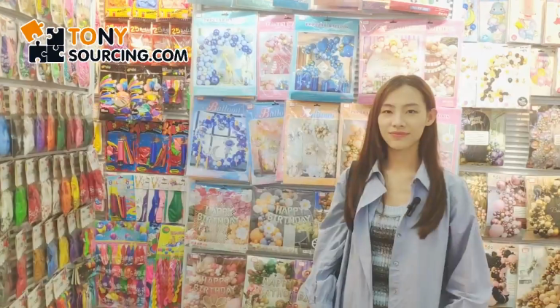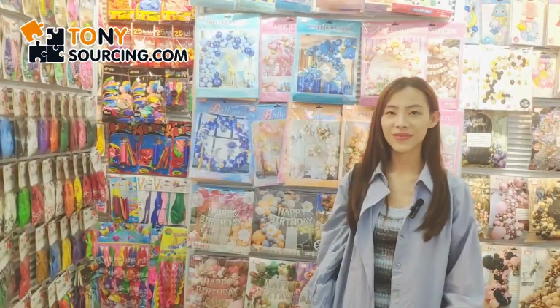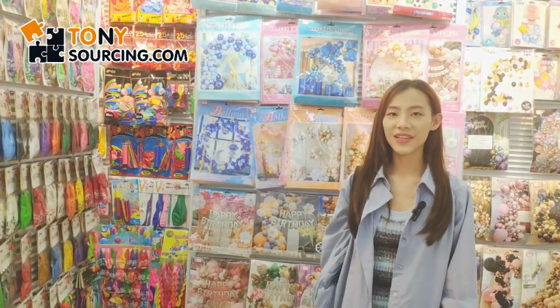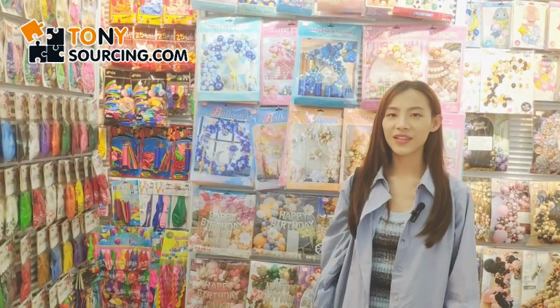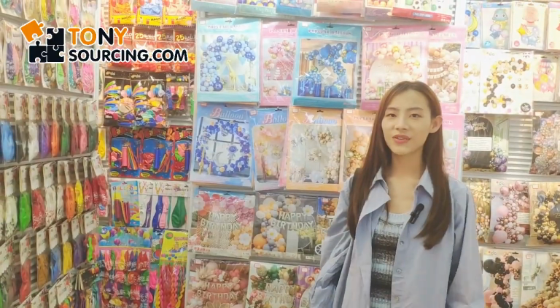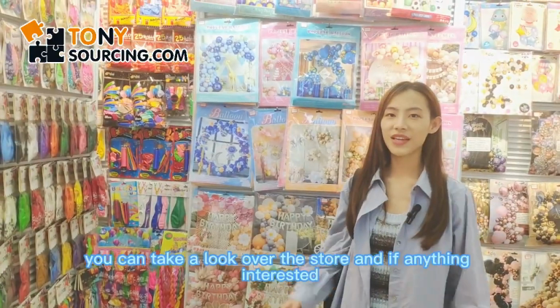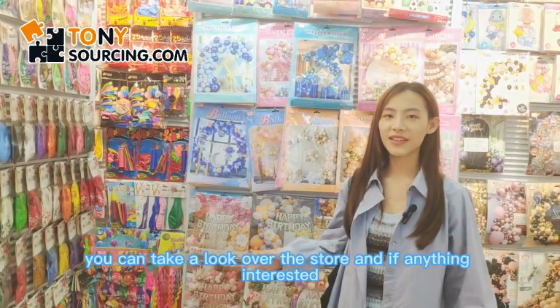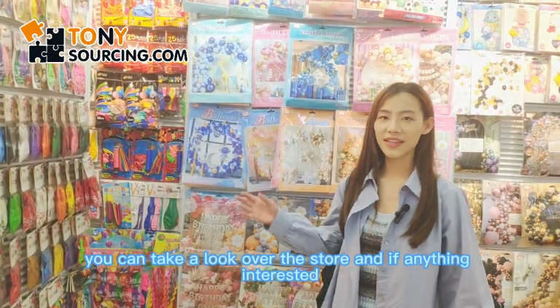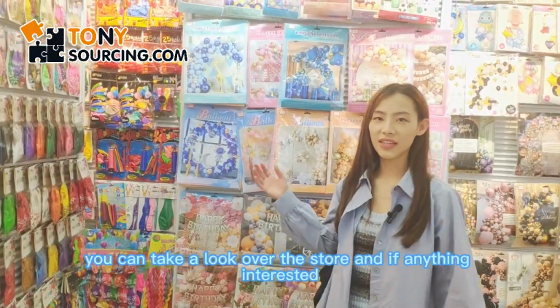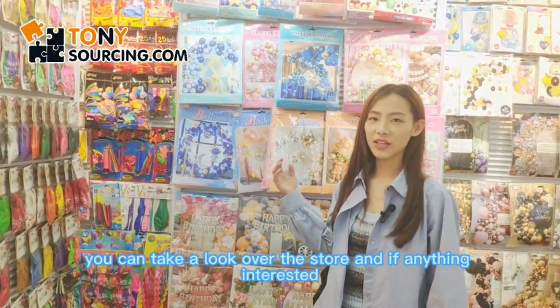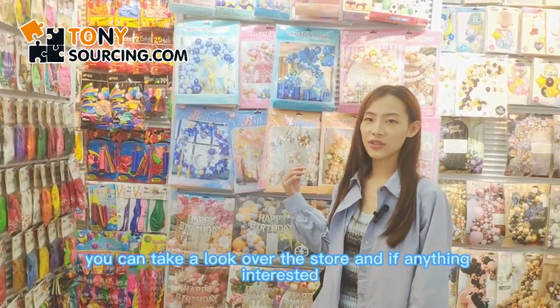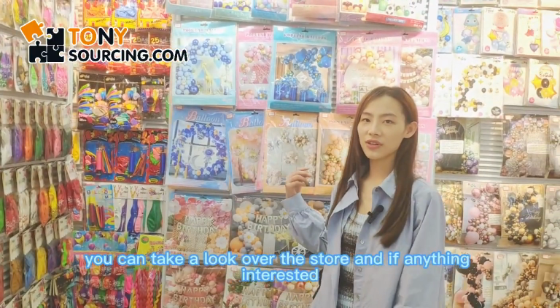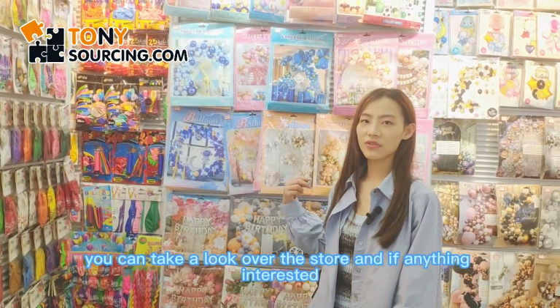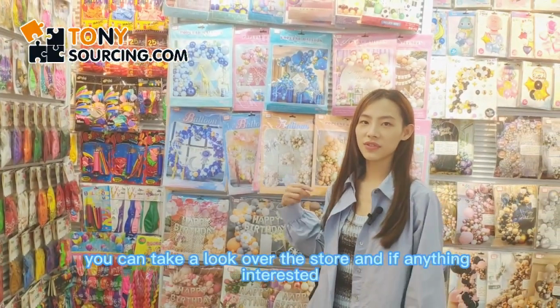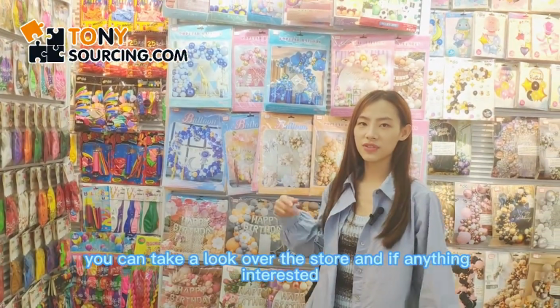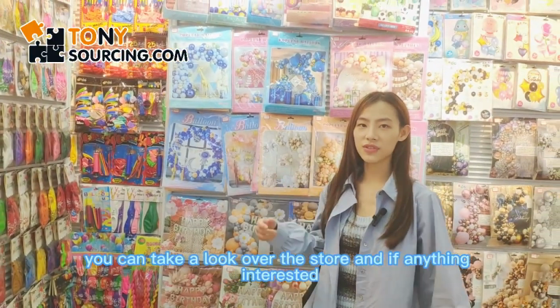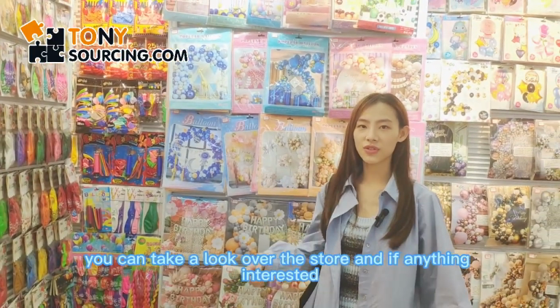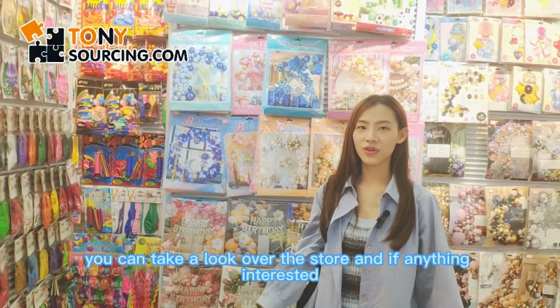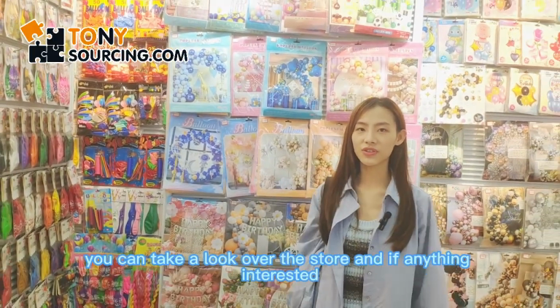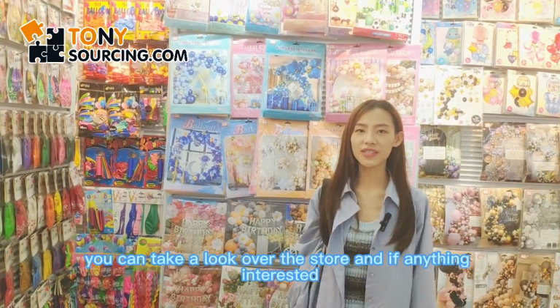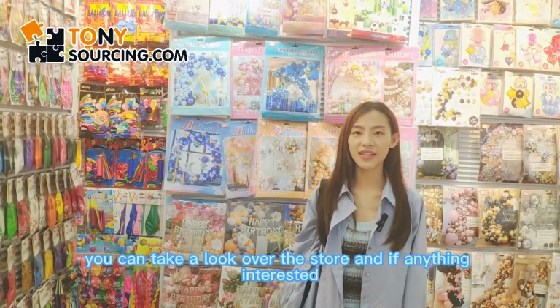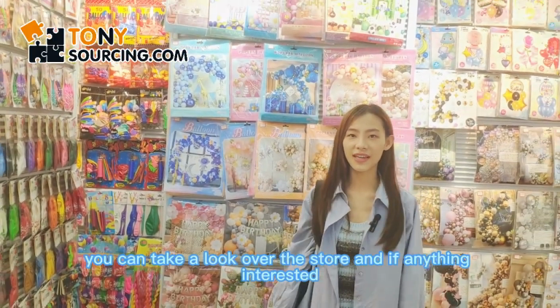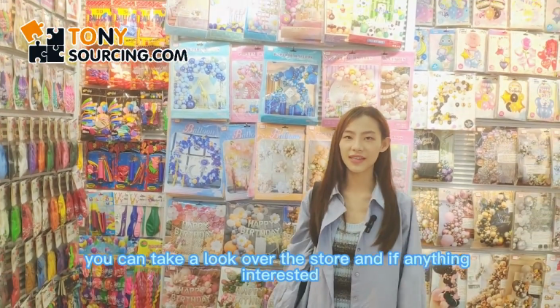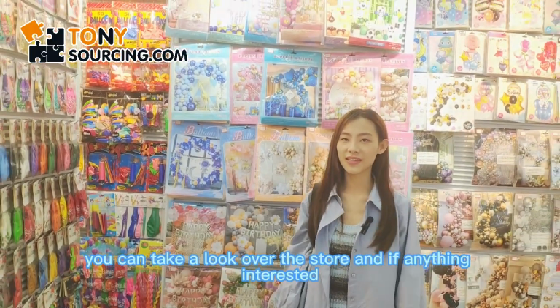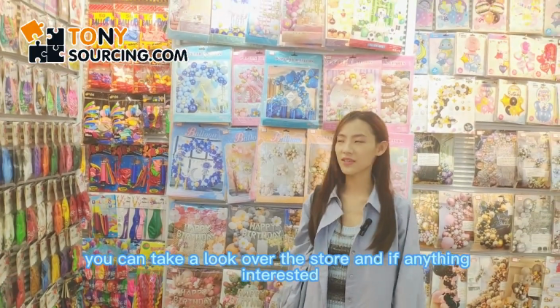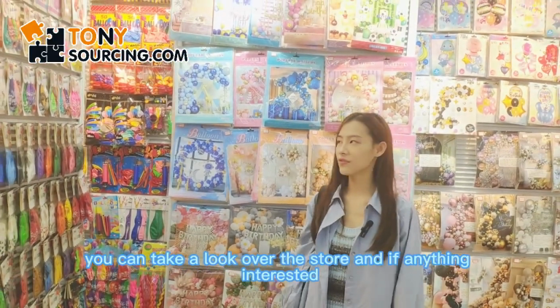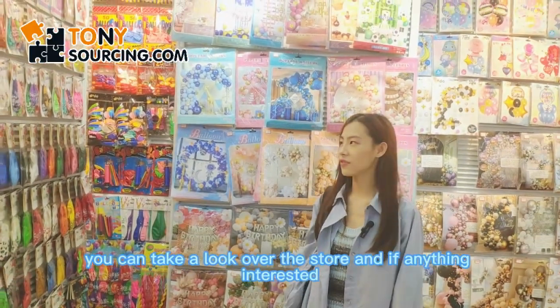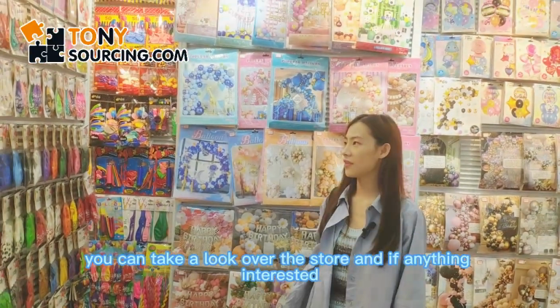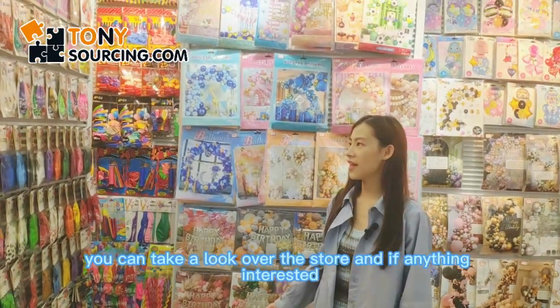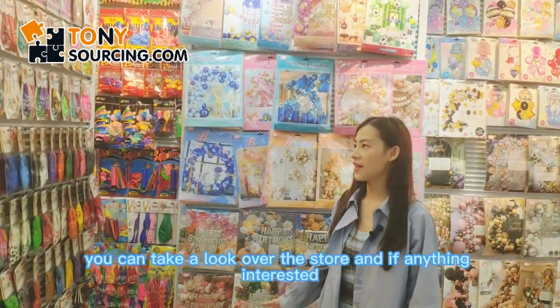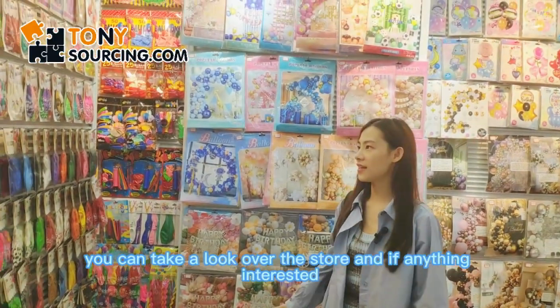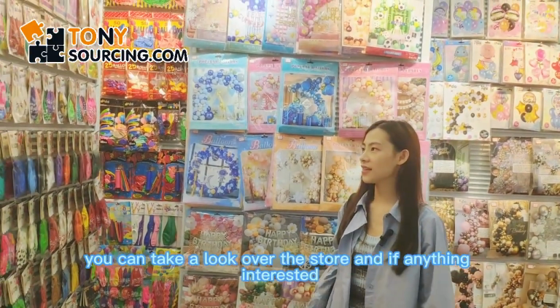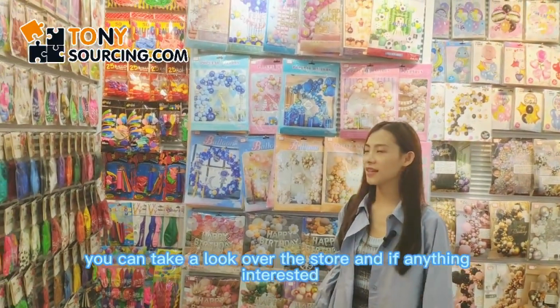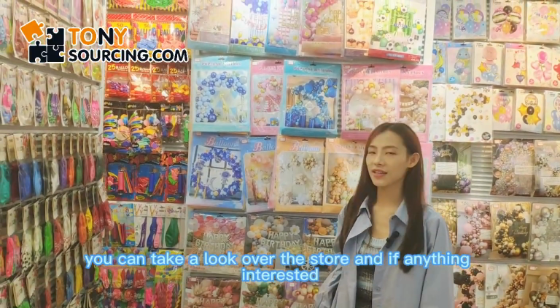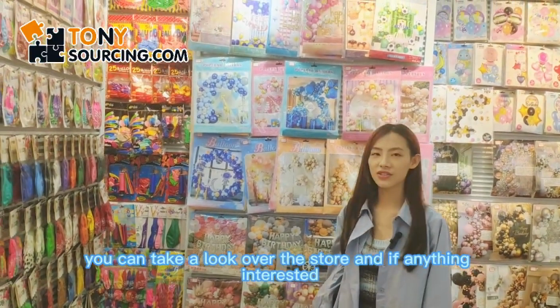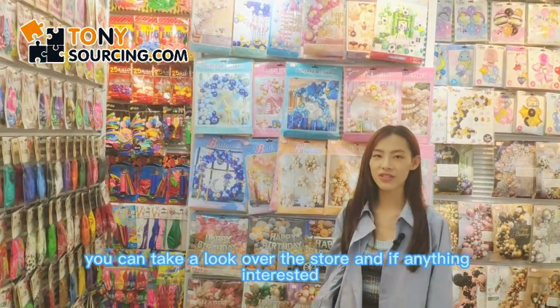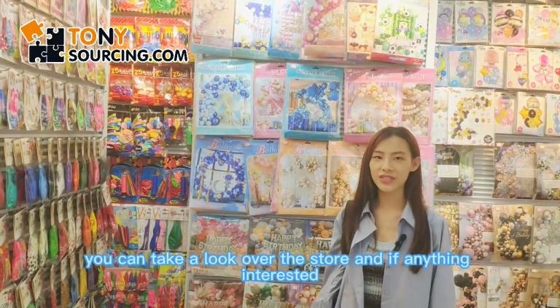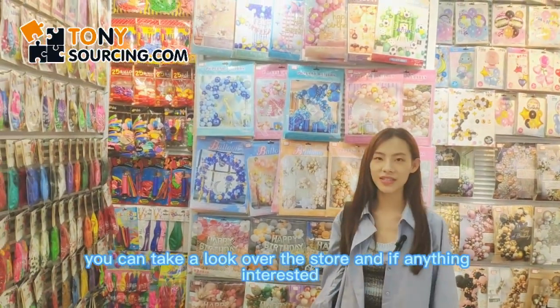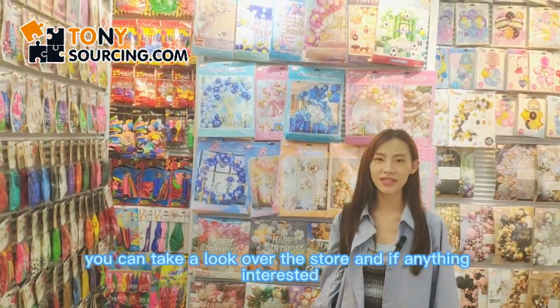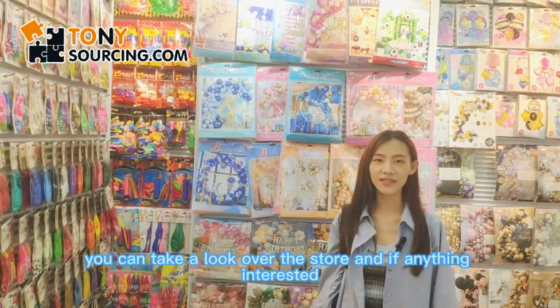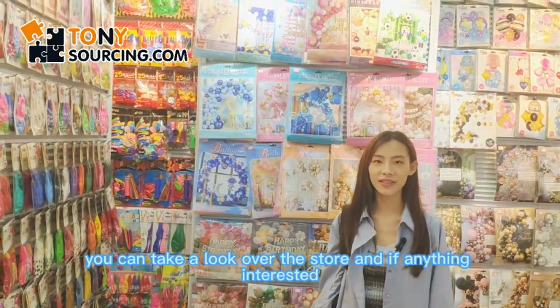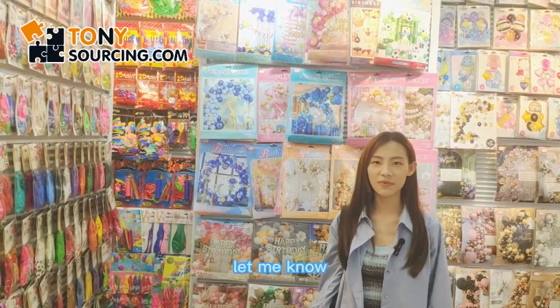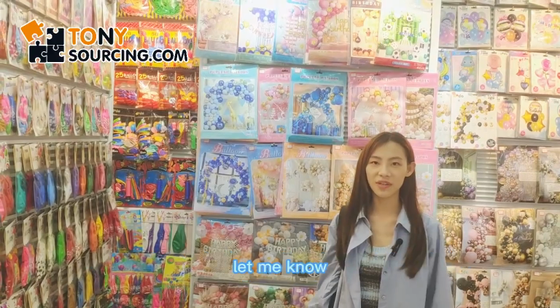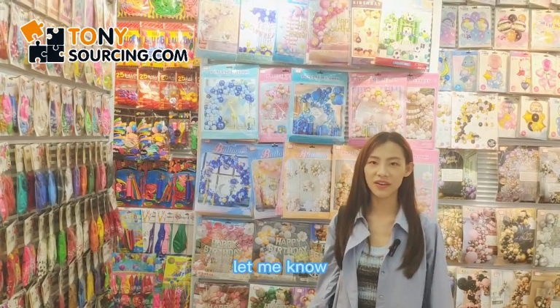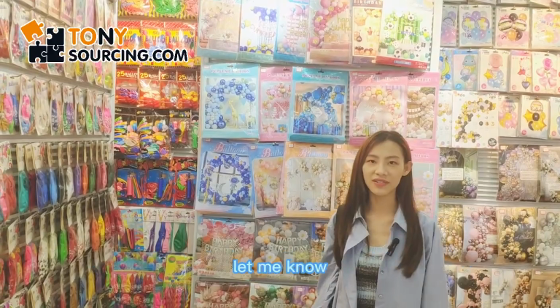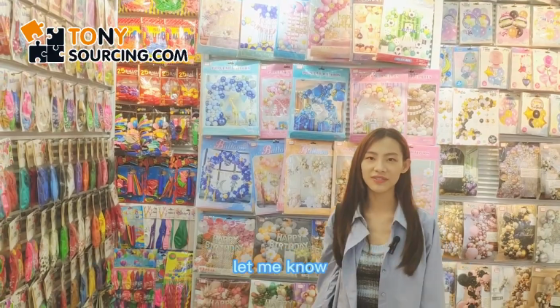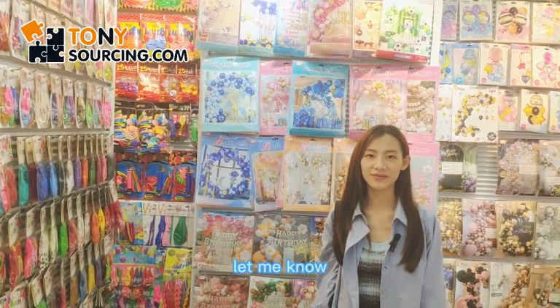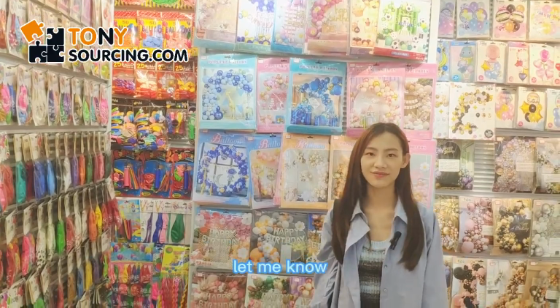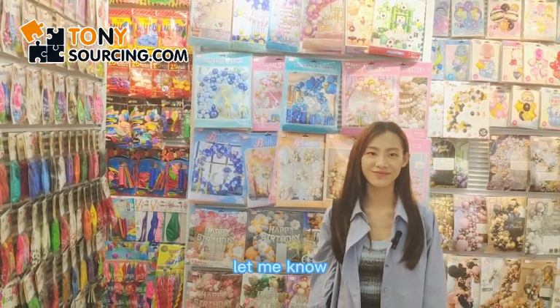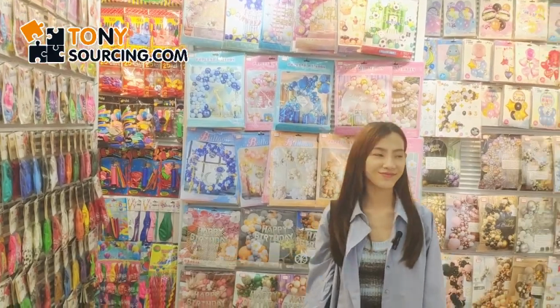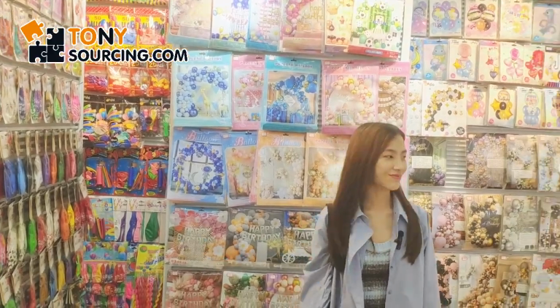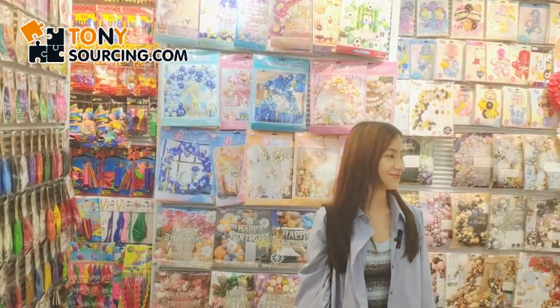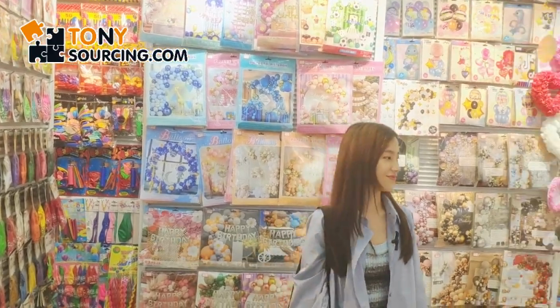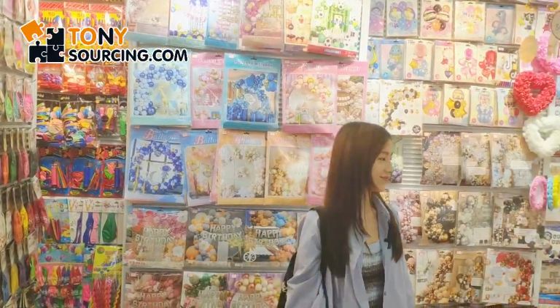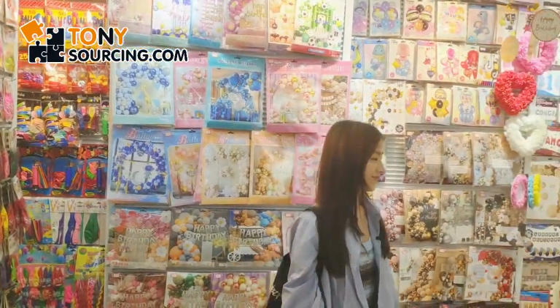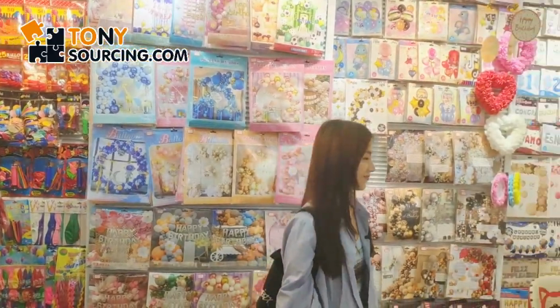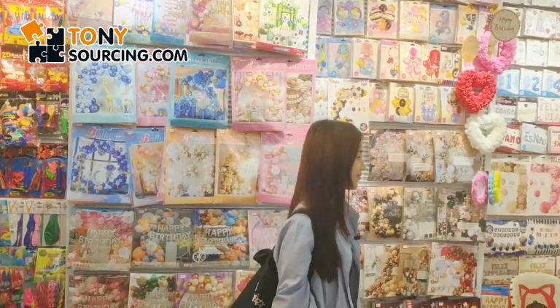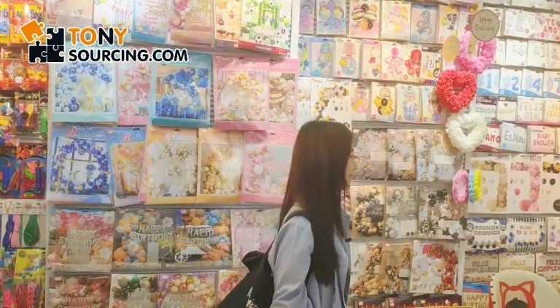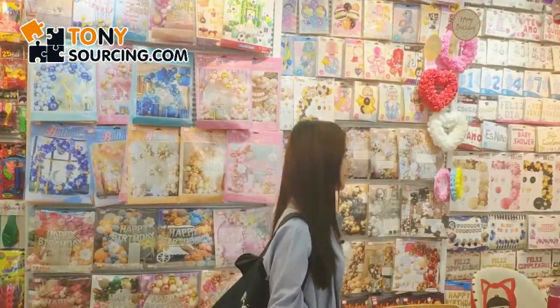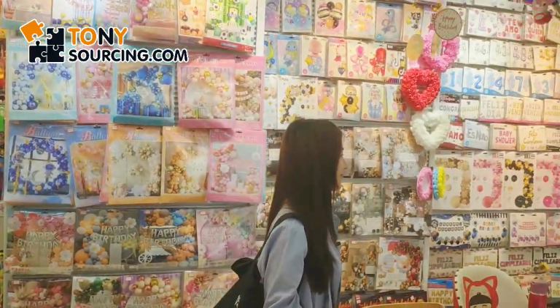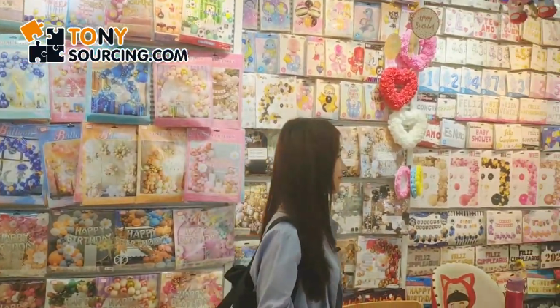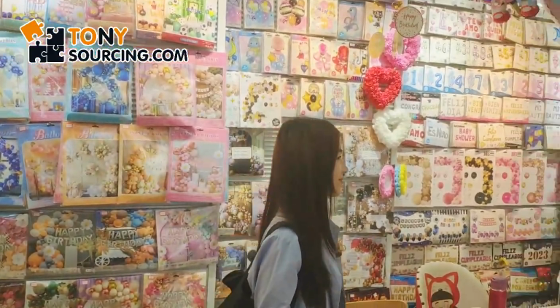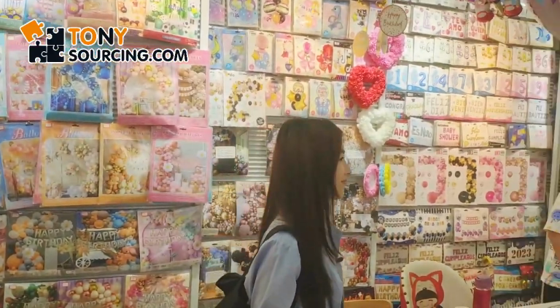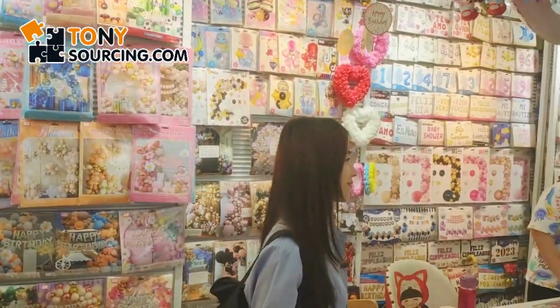You can take a look around the store and if you find anything interesting, let me know. I'm going to take a look at the top ones.